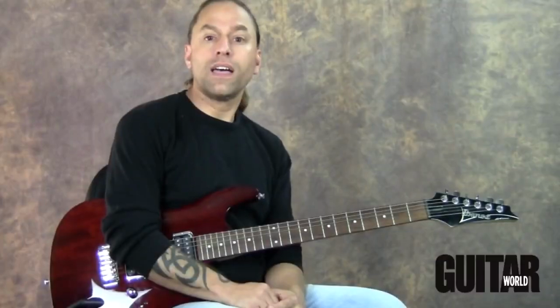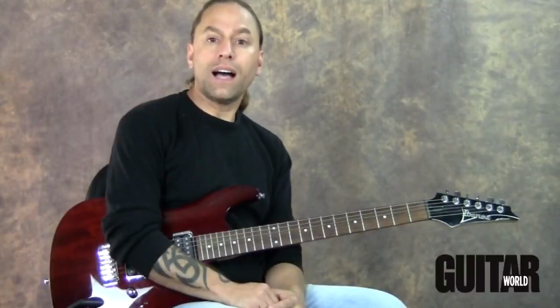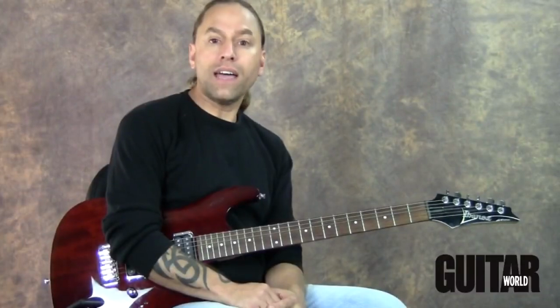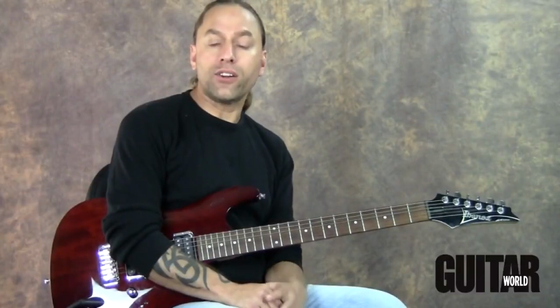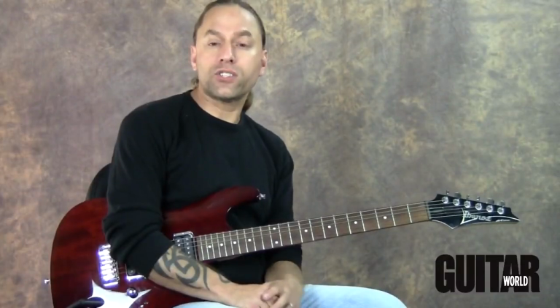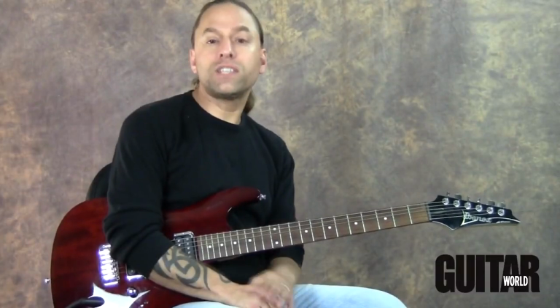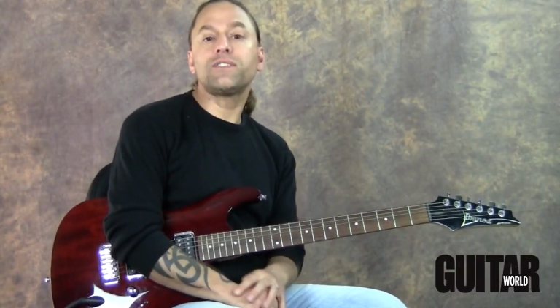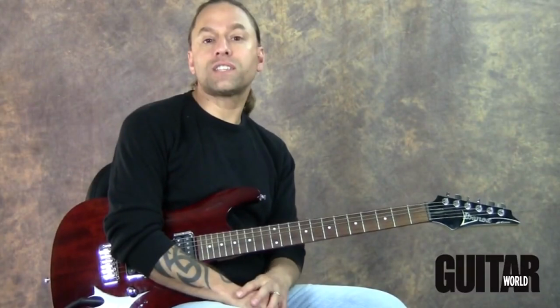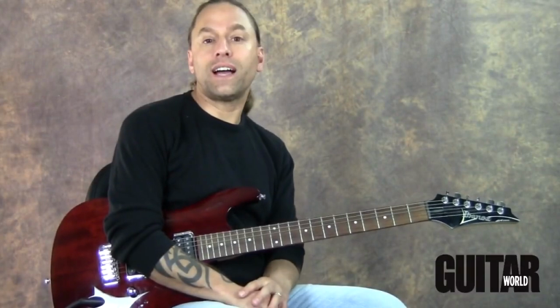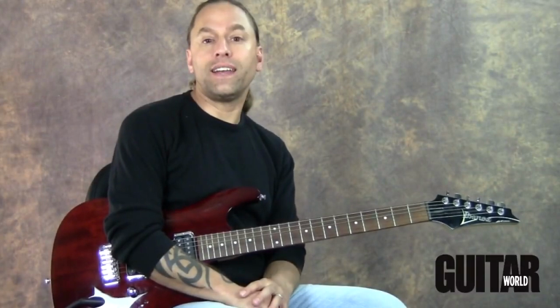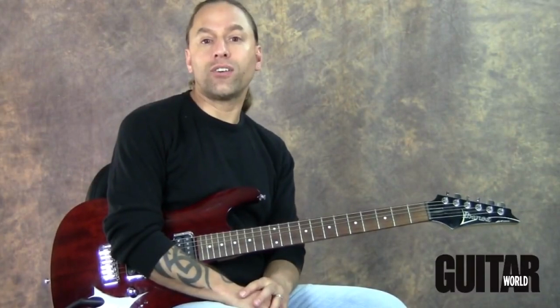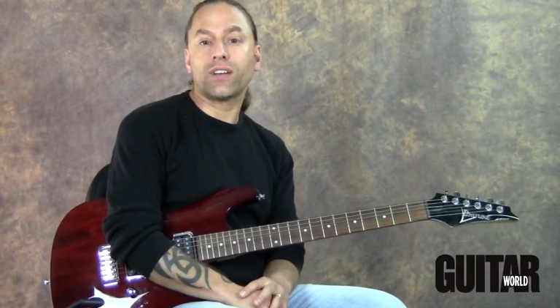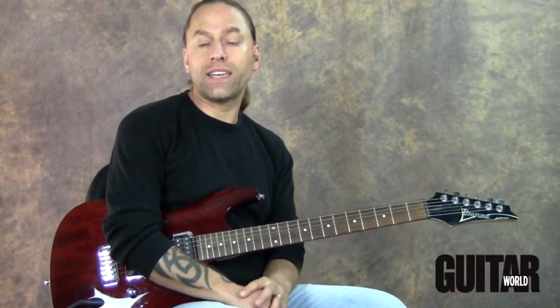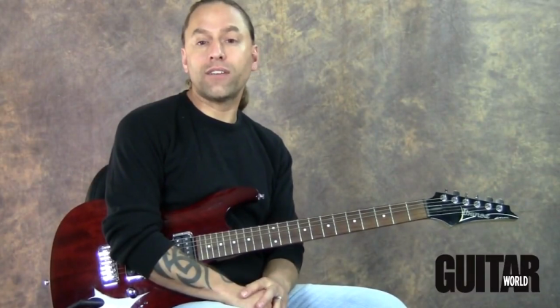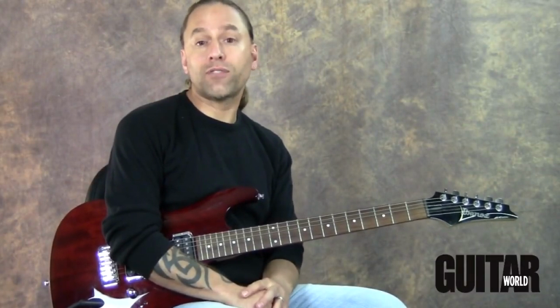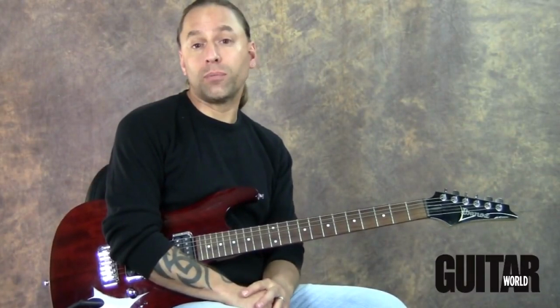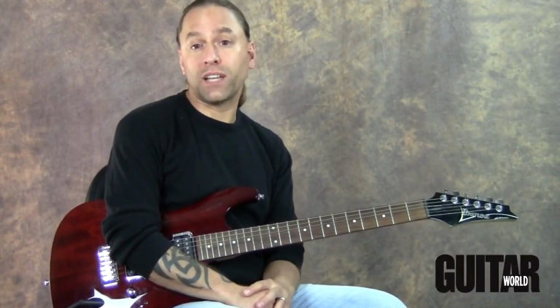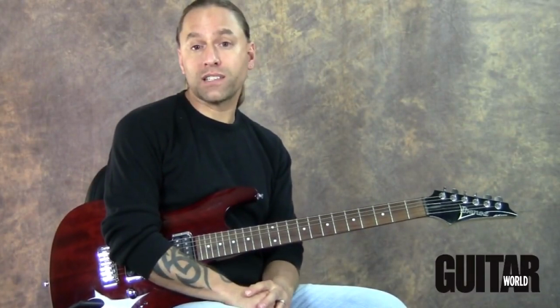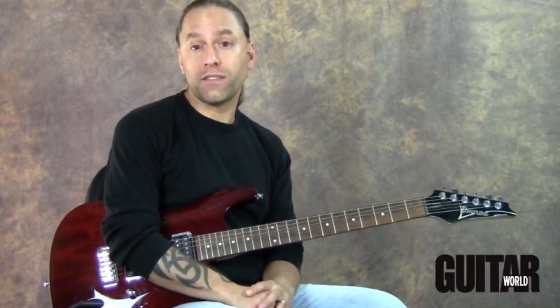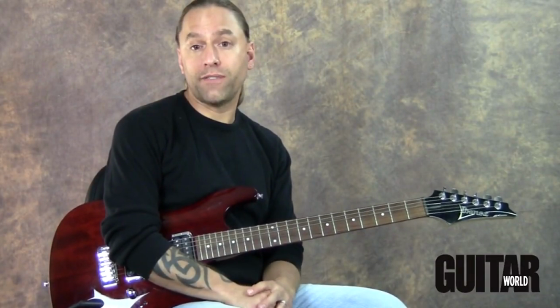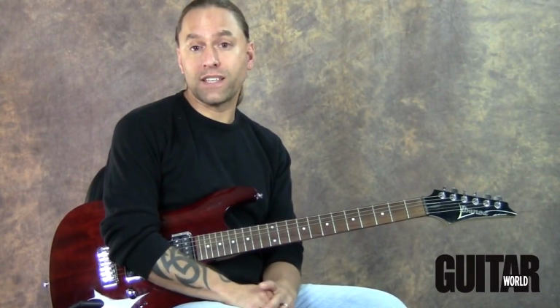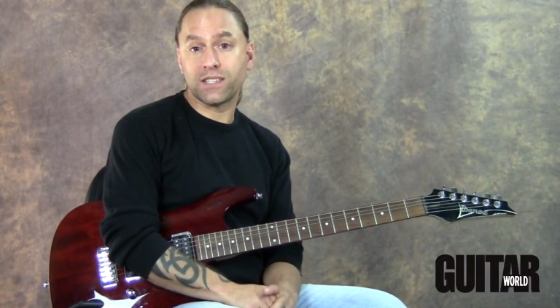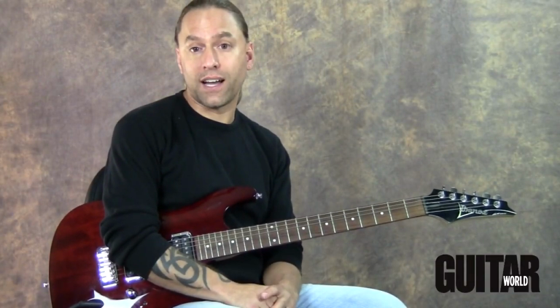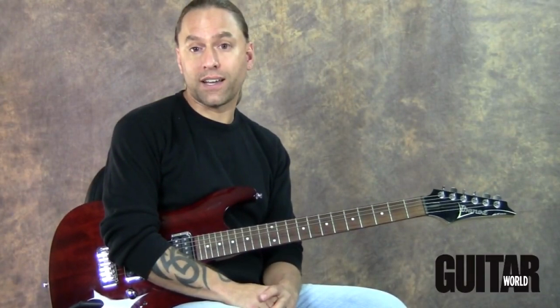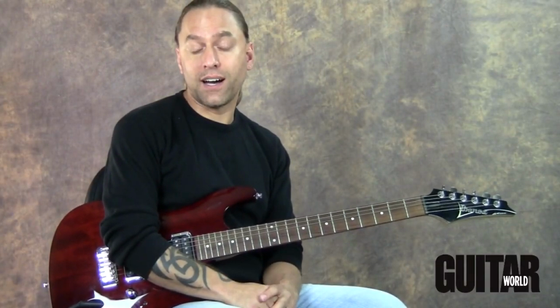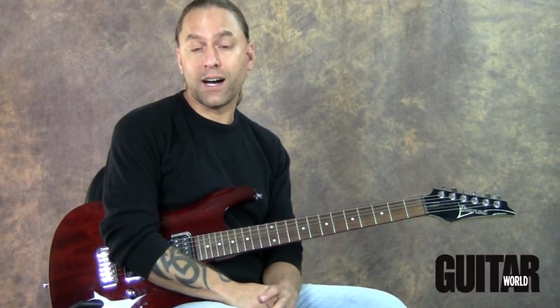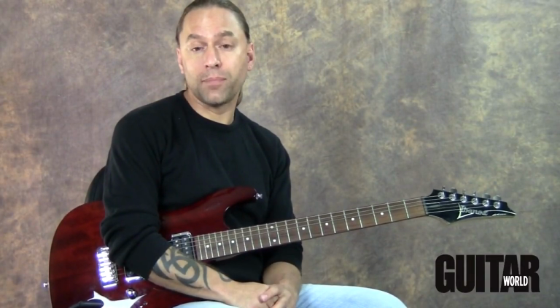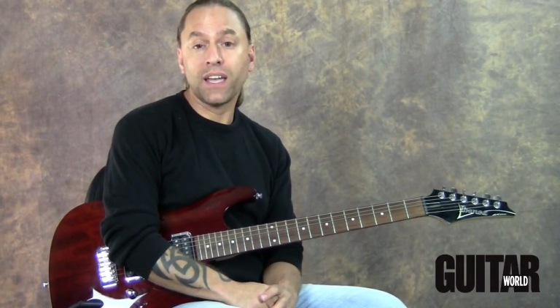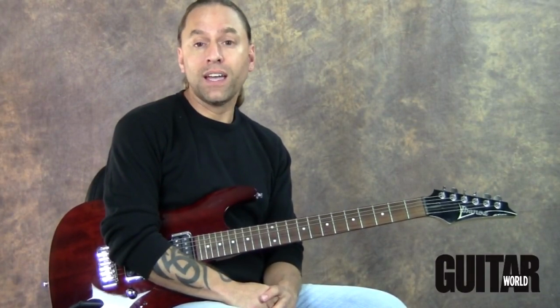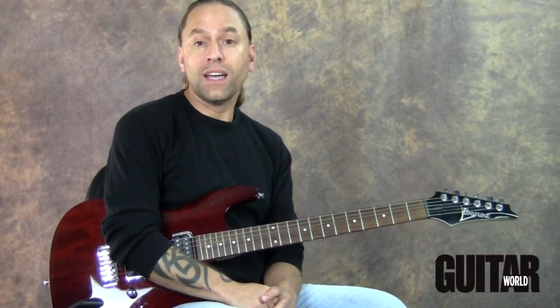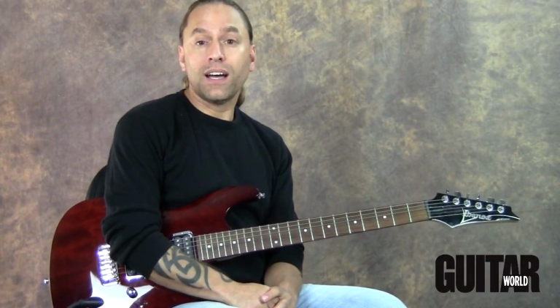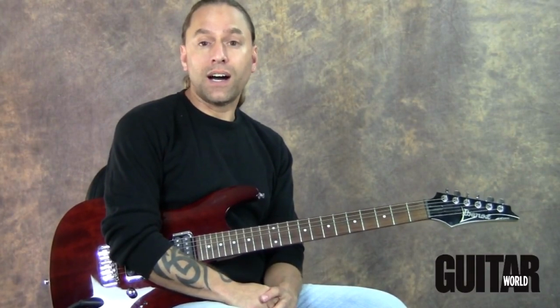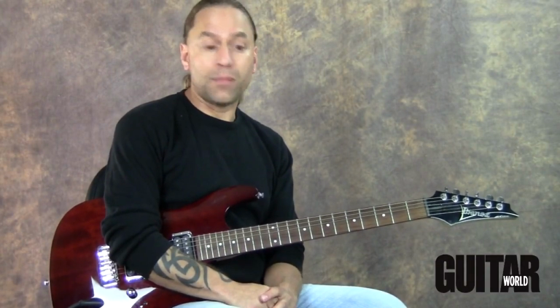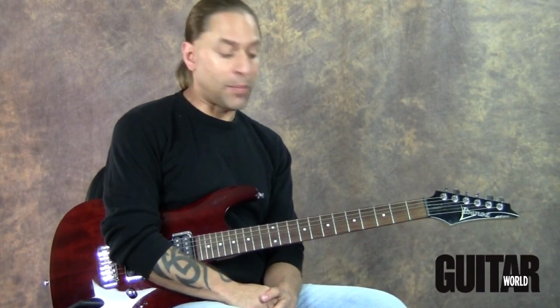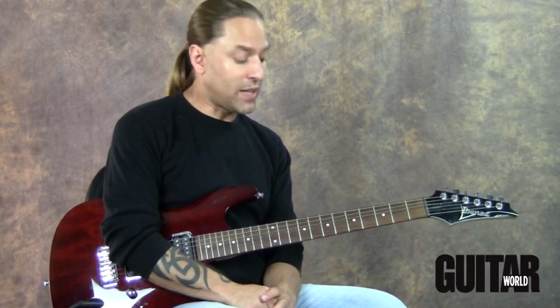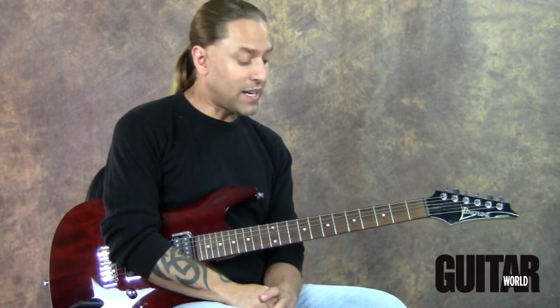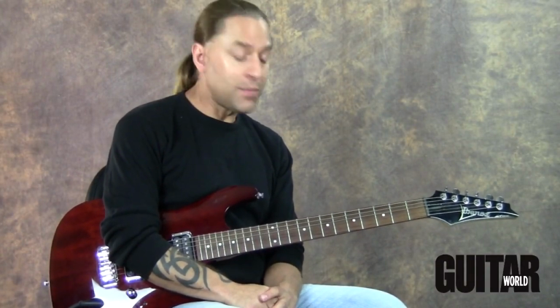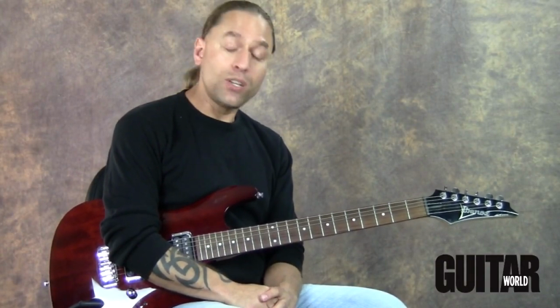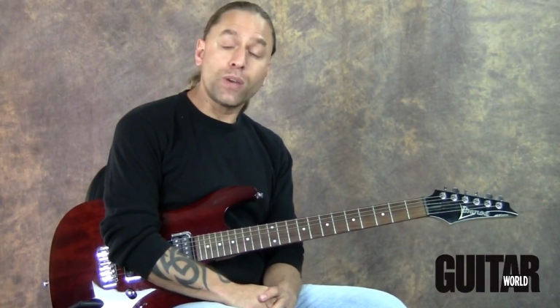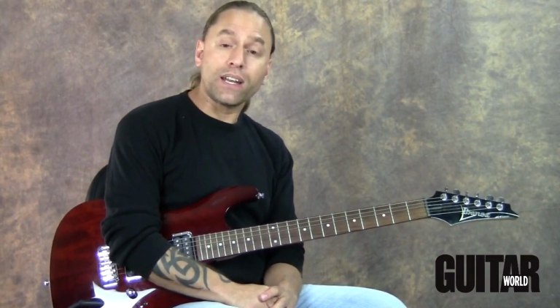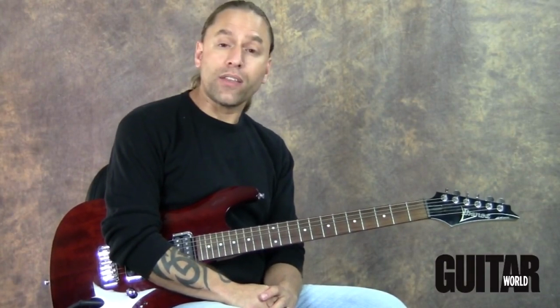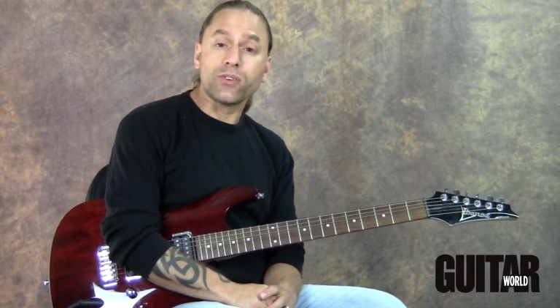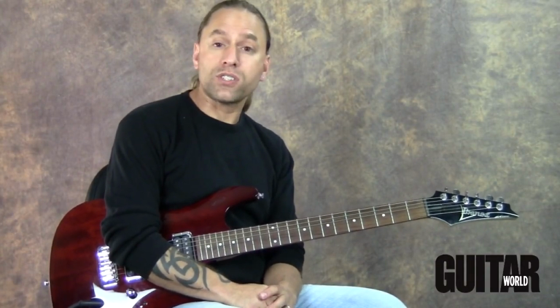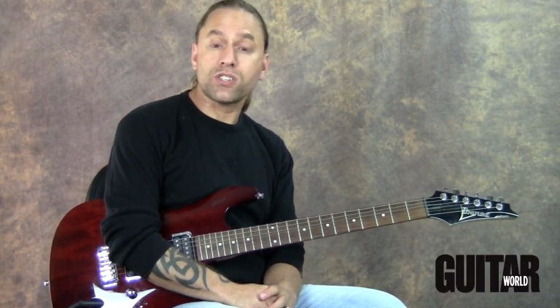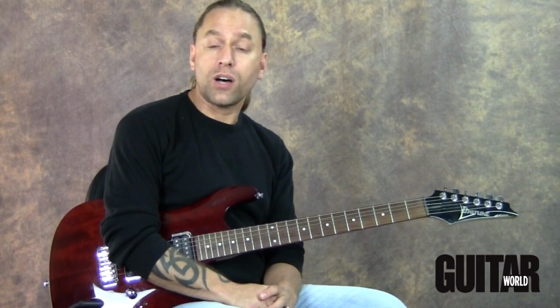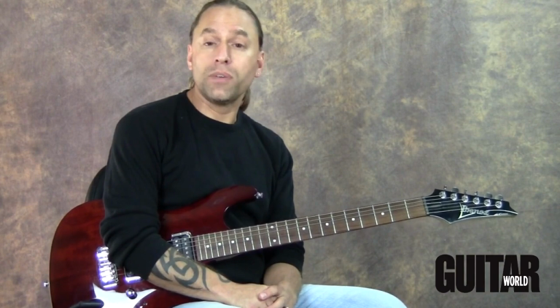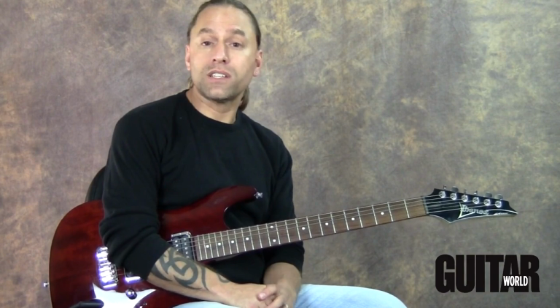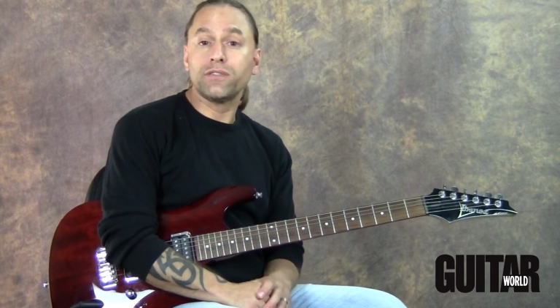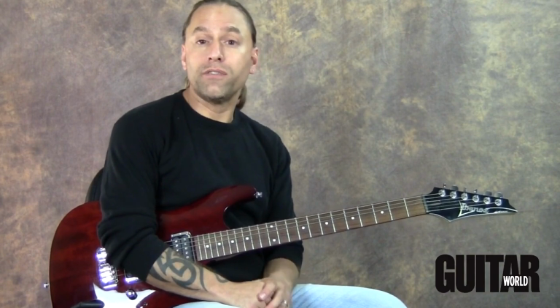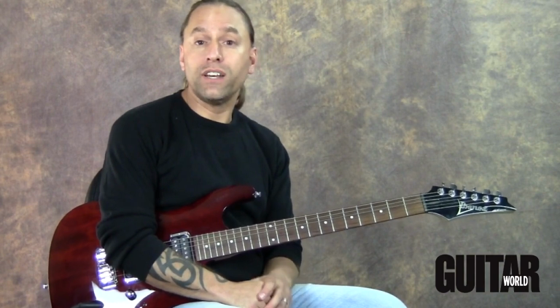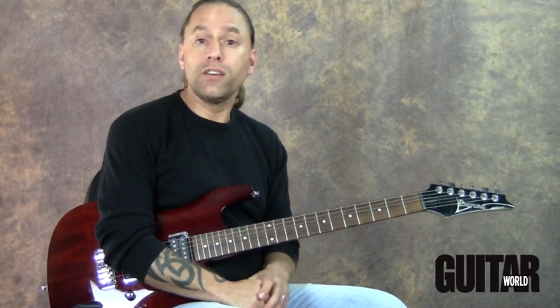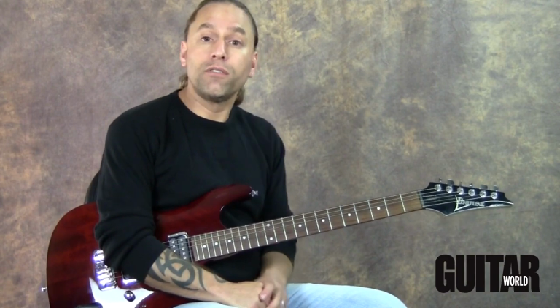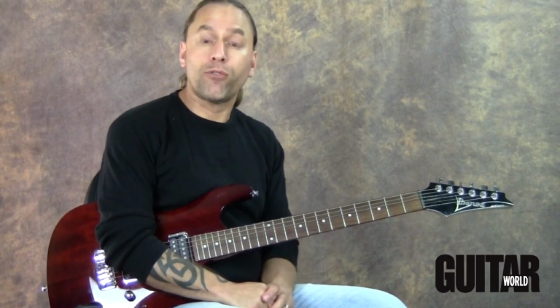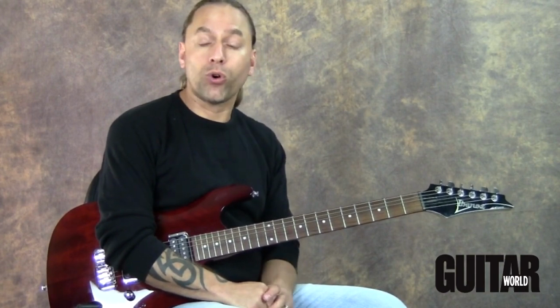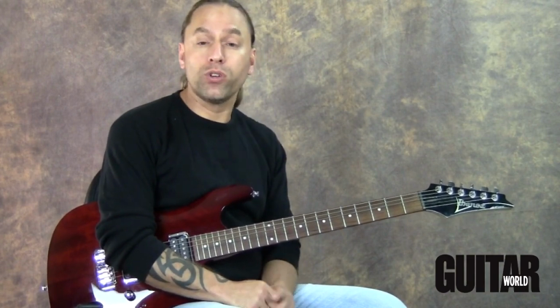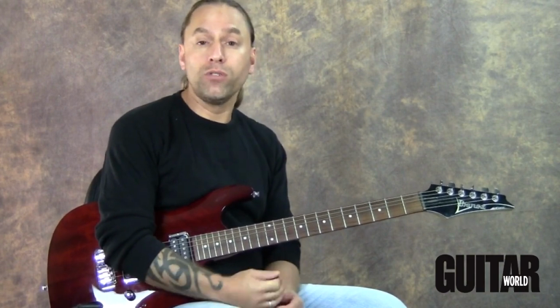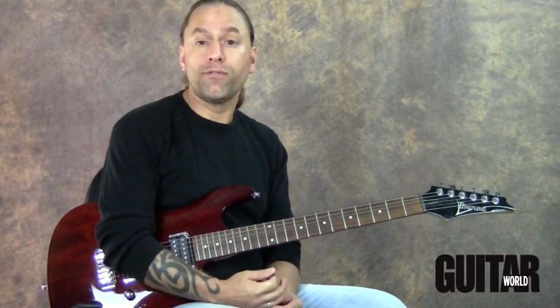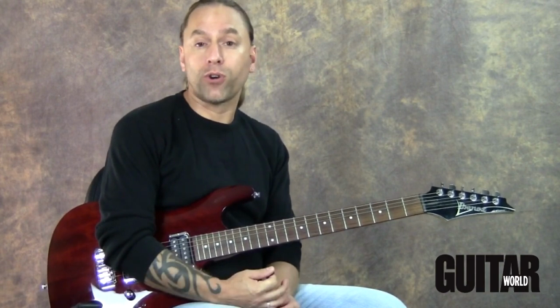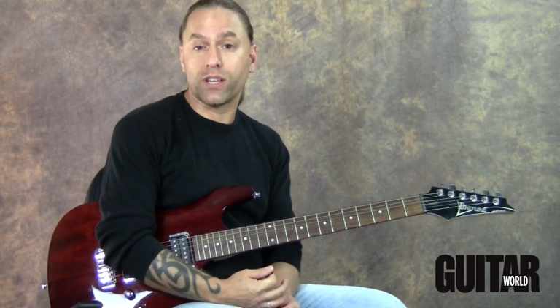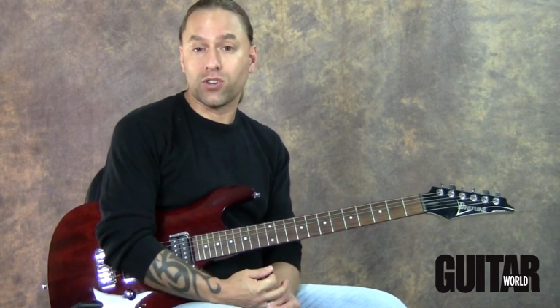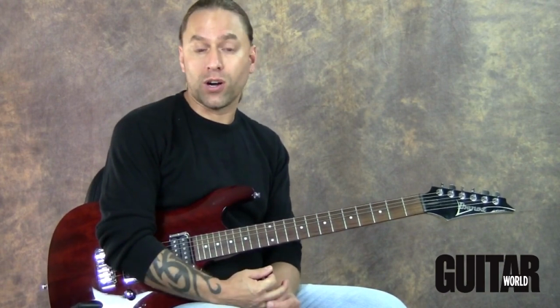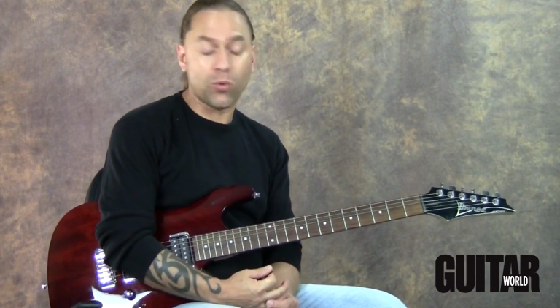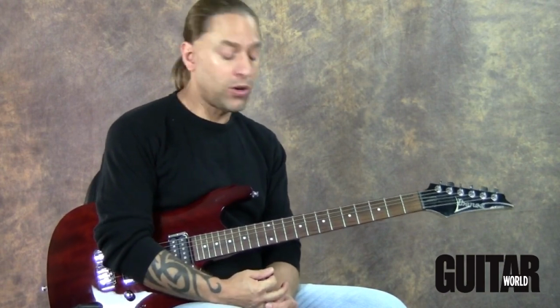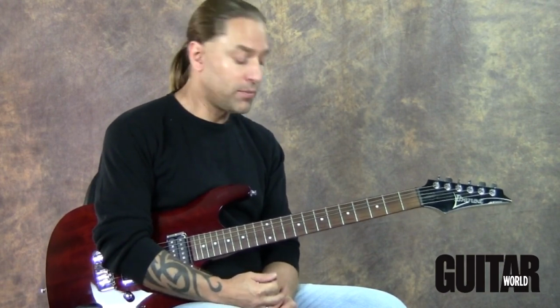Hi there, Steve Stein here again from LessonFace.com. I'm glad to be doing another installment of a video for Guitar World.